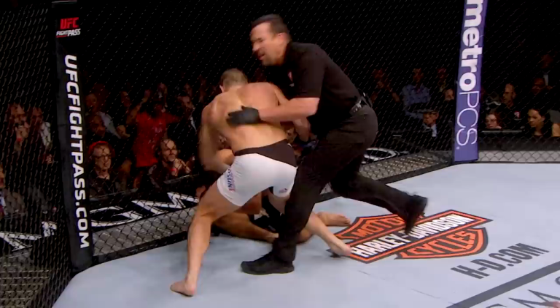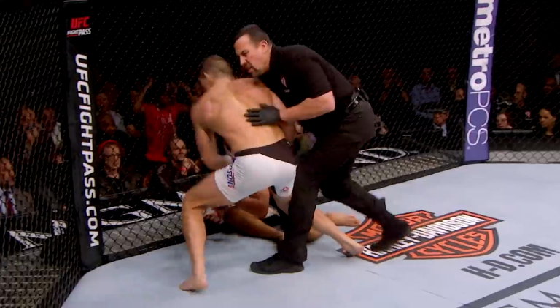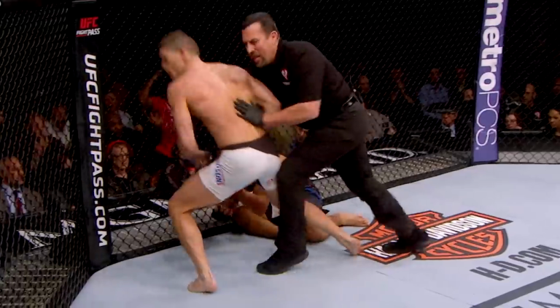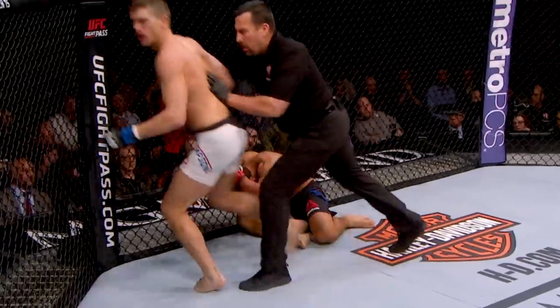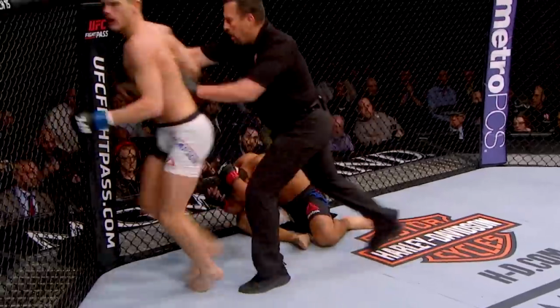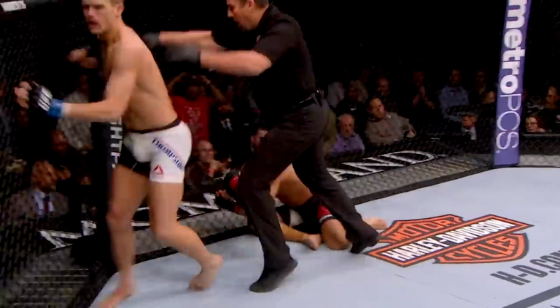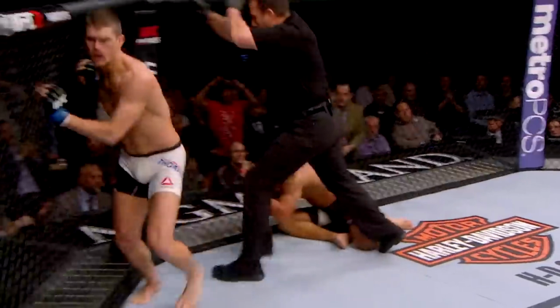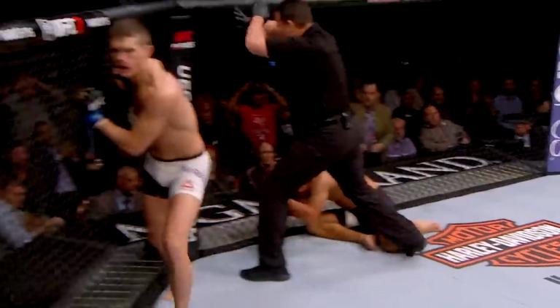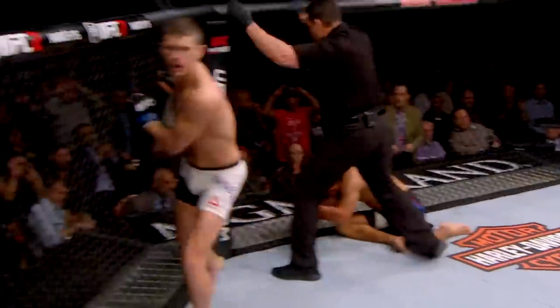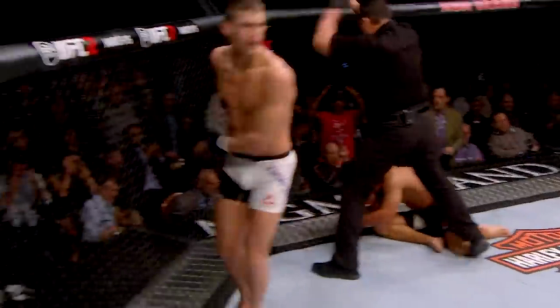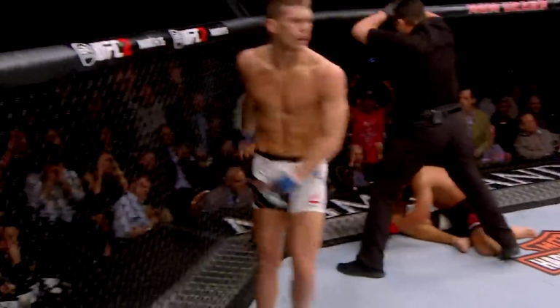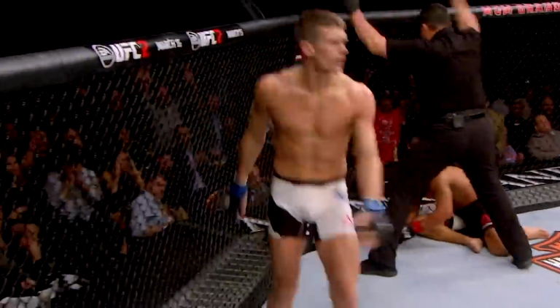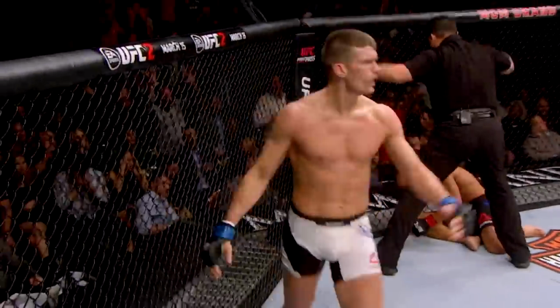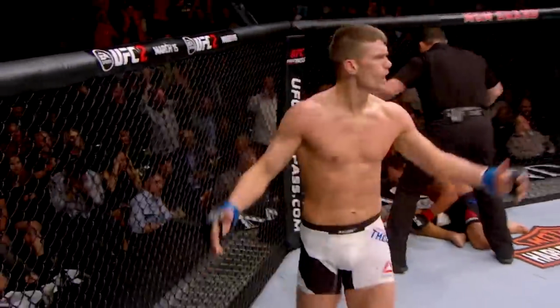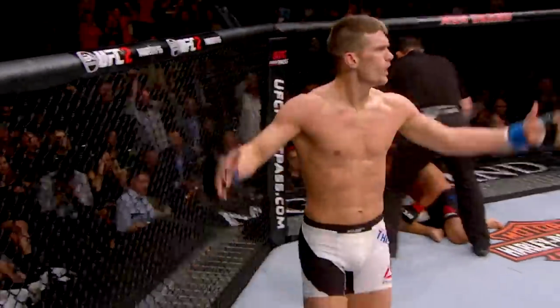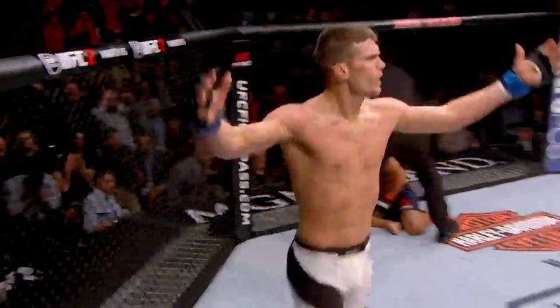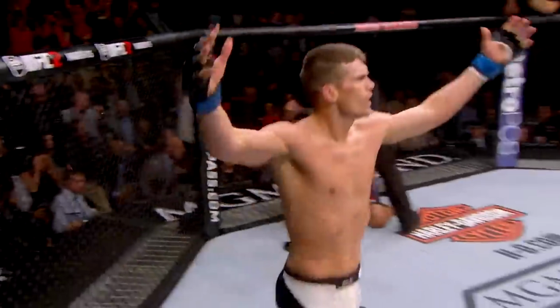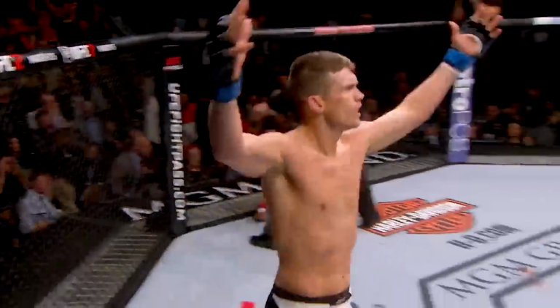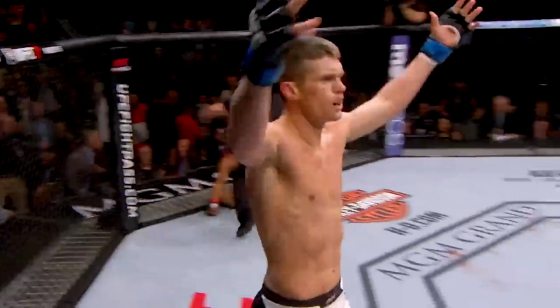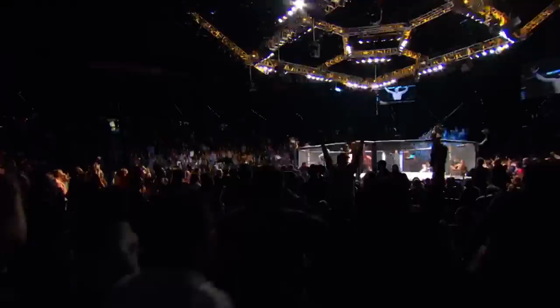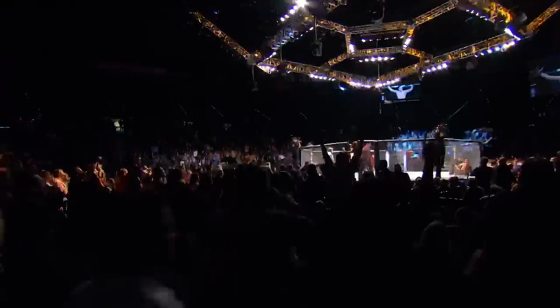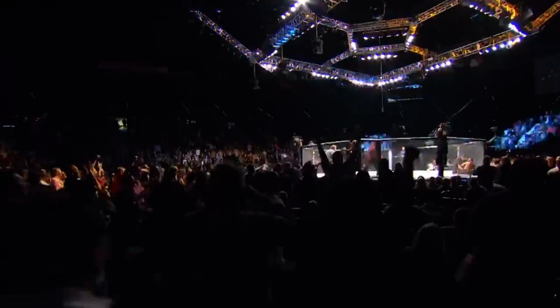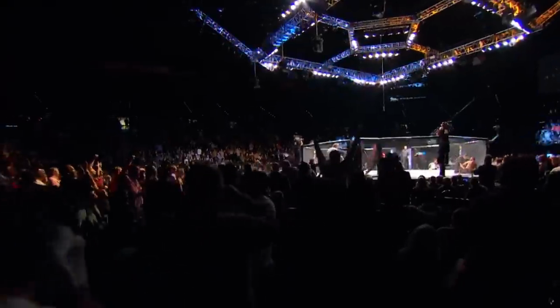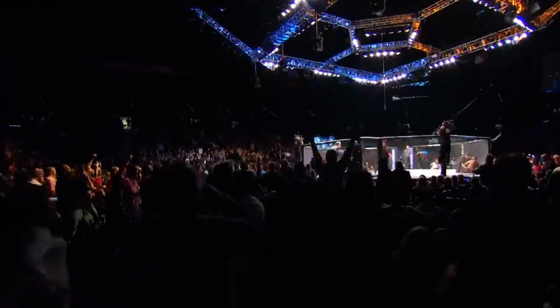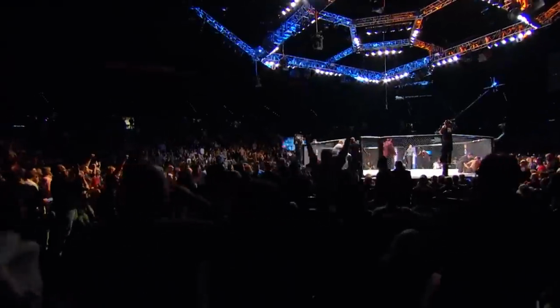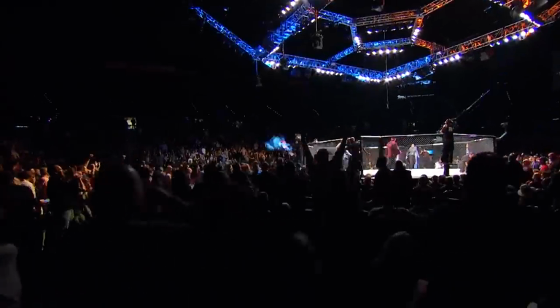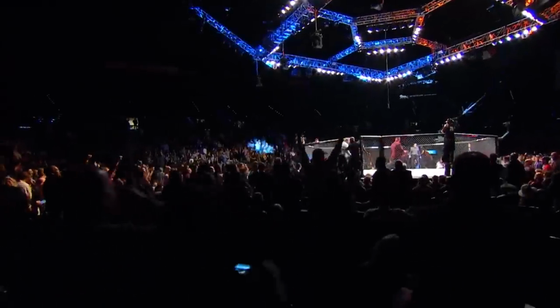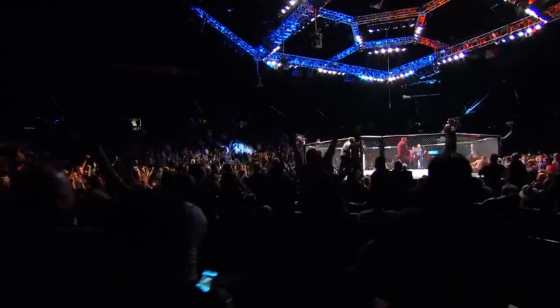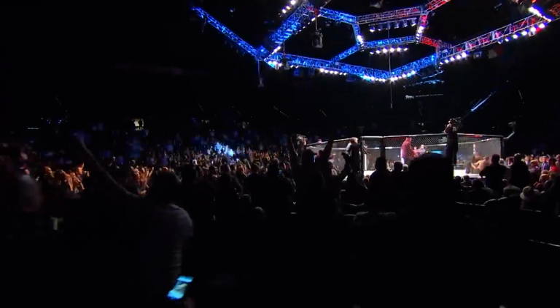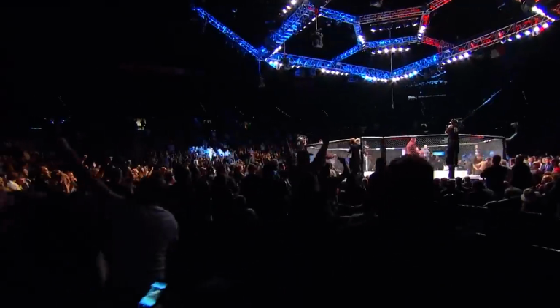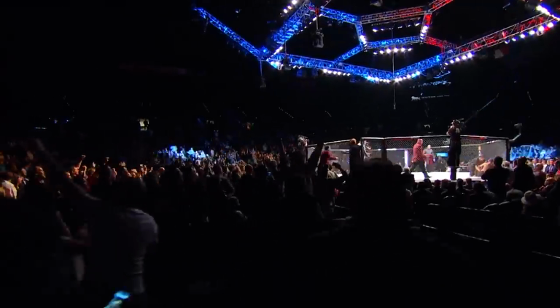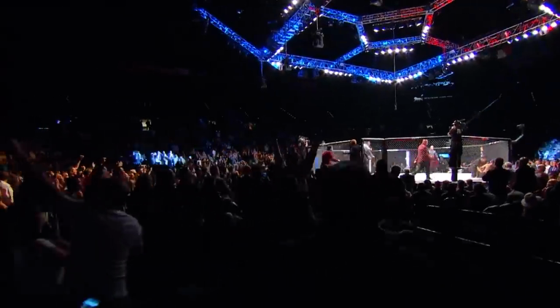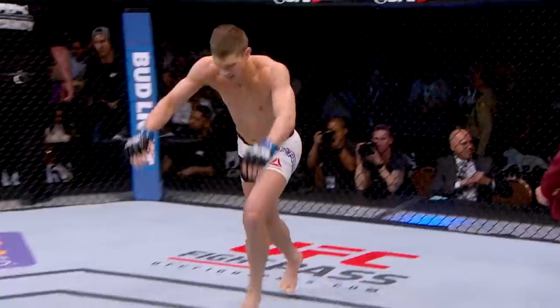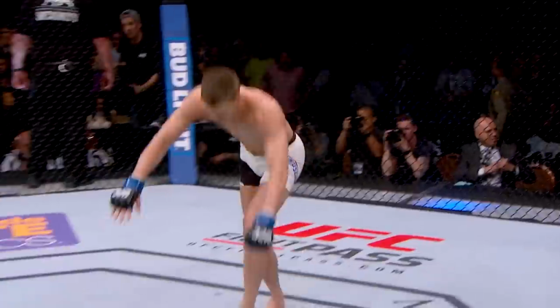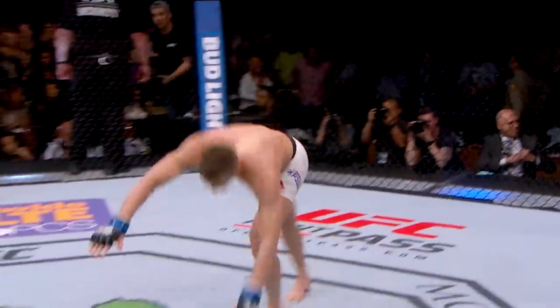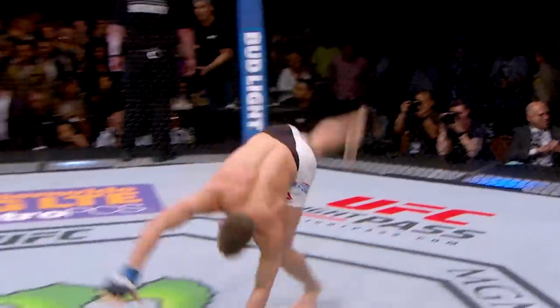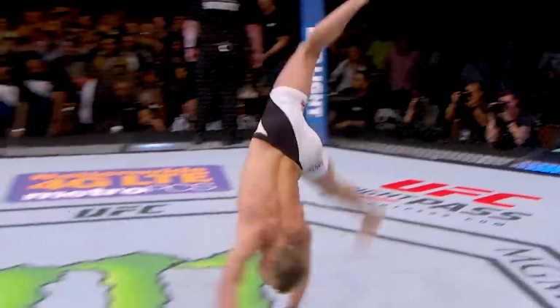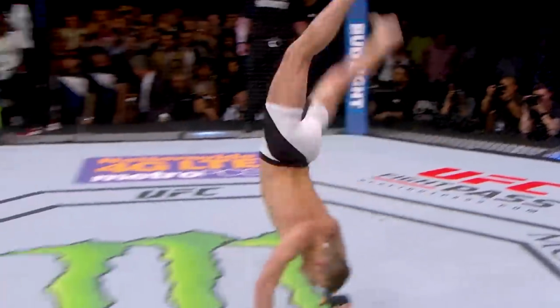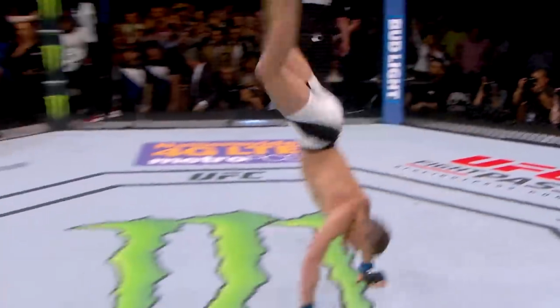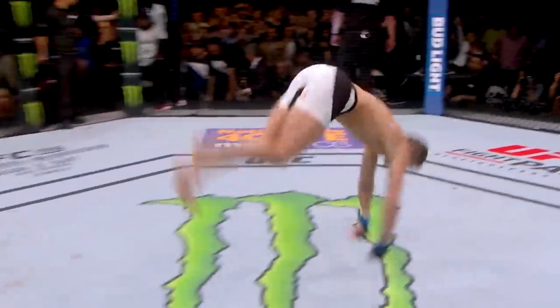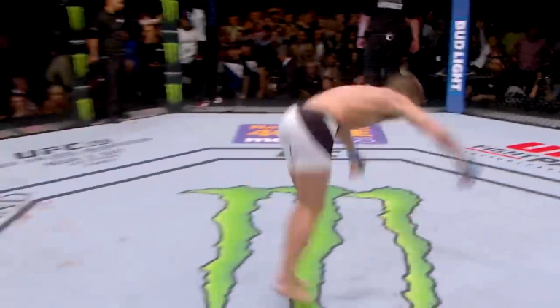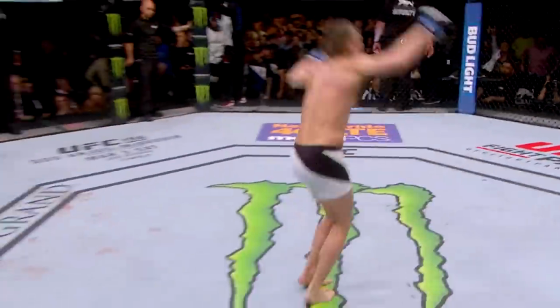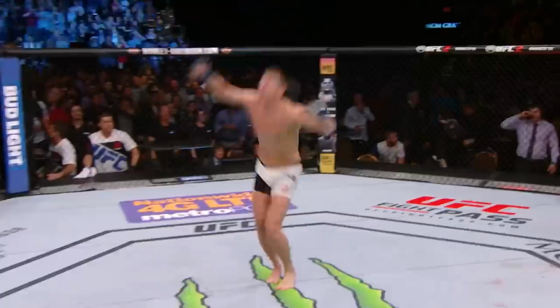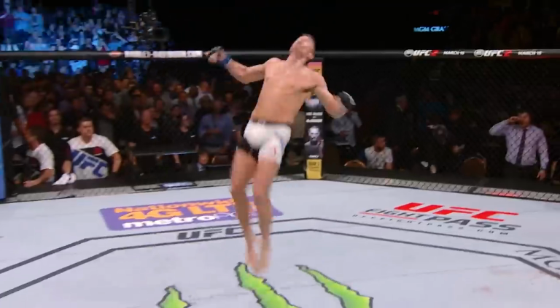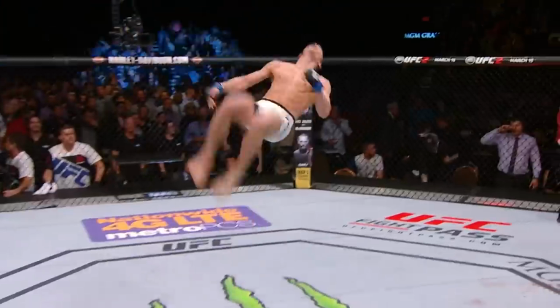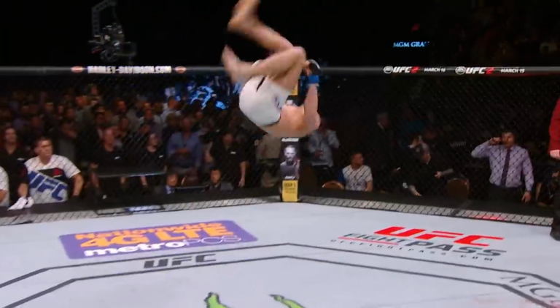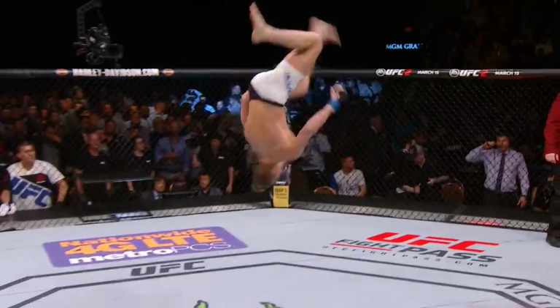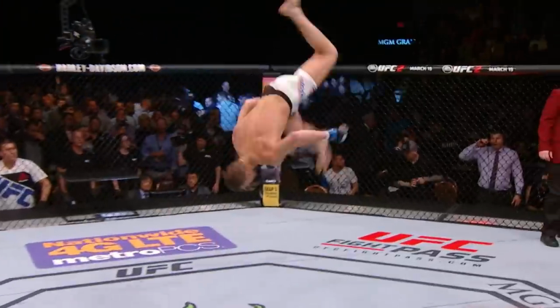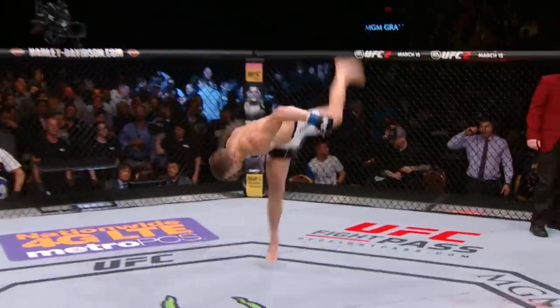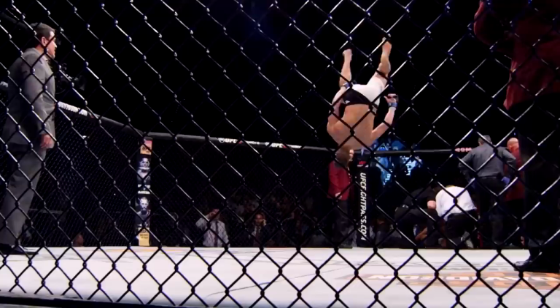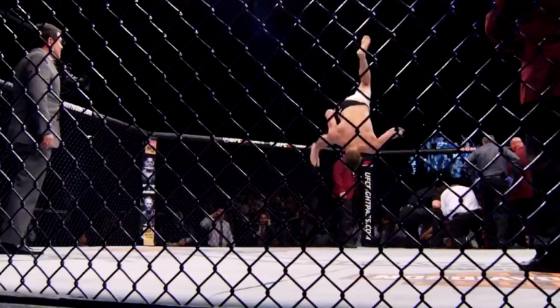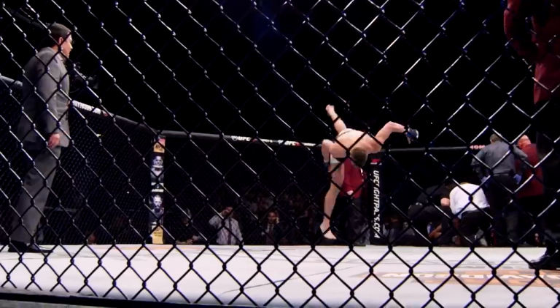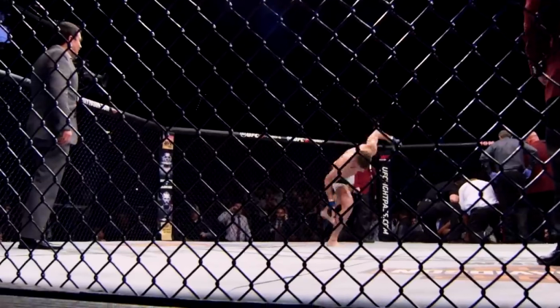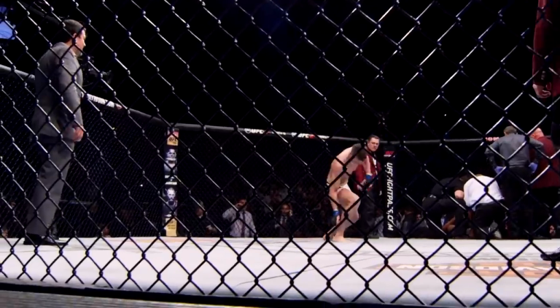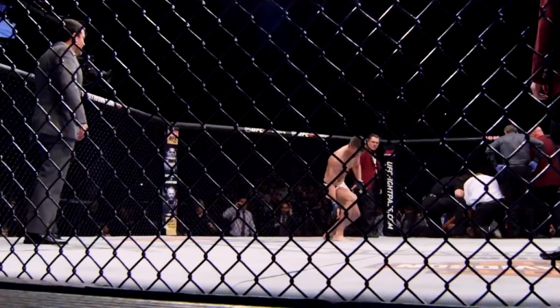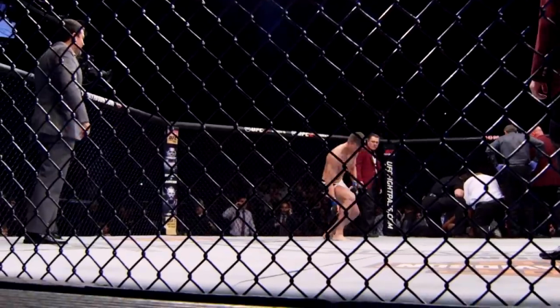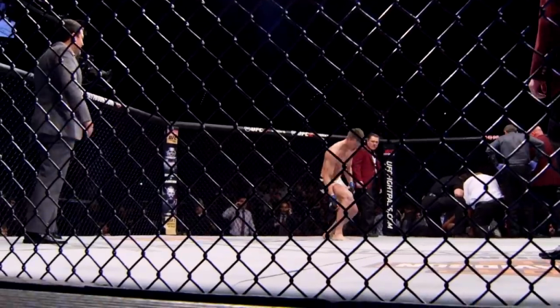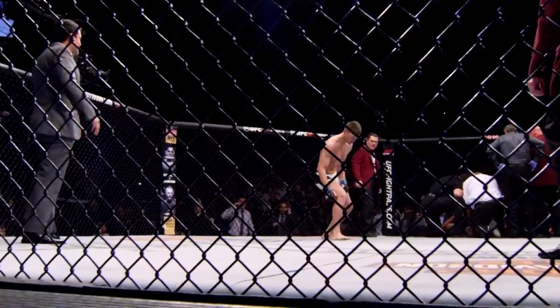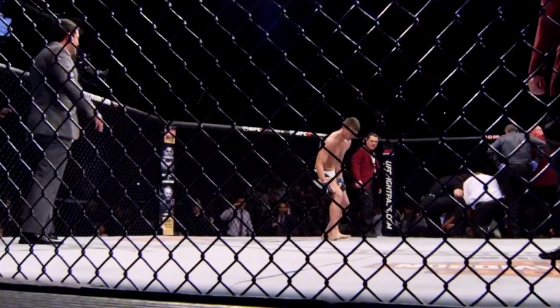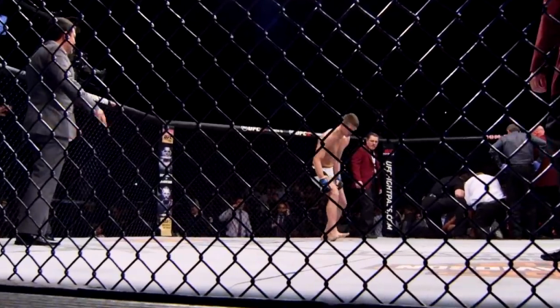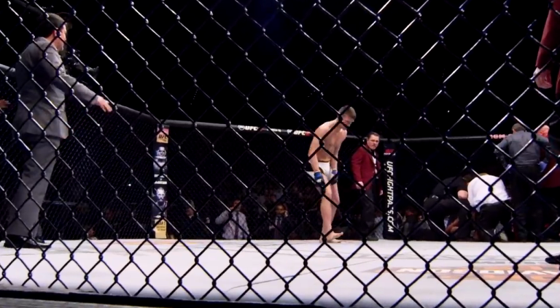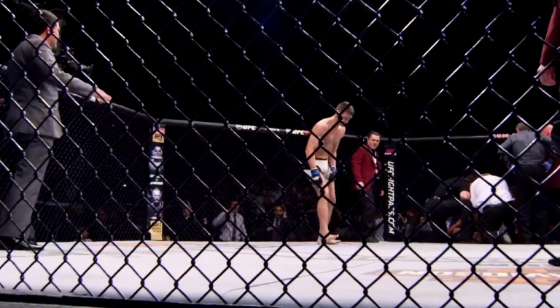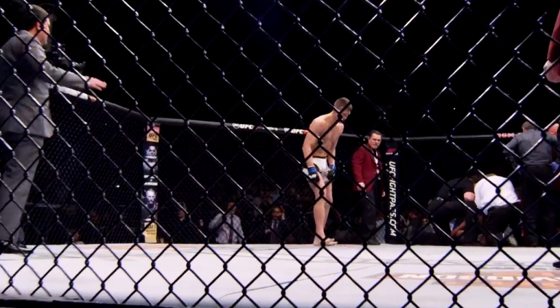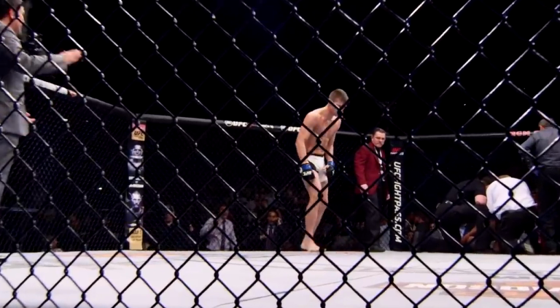First round TKO! Stephen Thompson's karate — that's as high level as it gets.